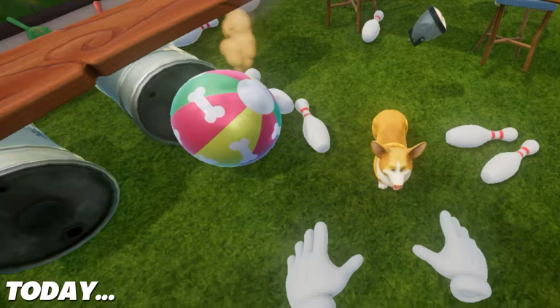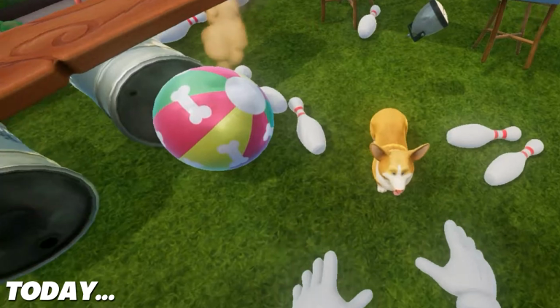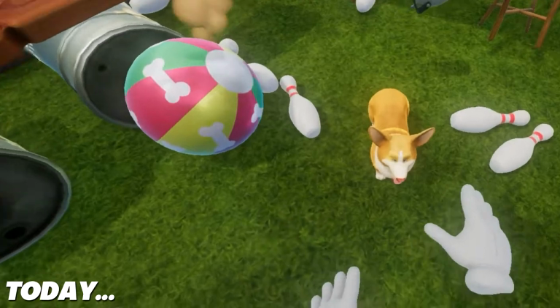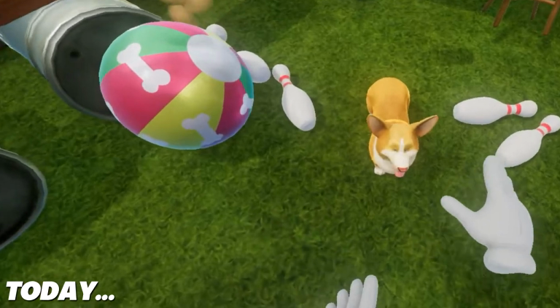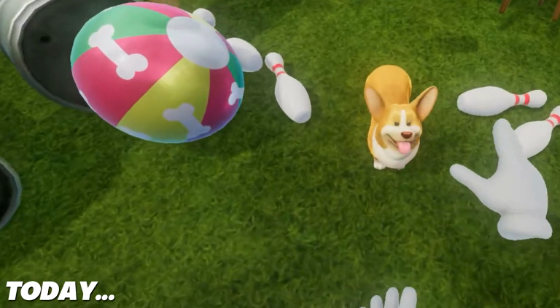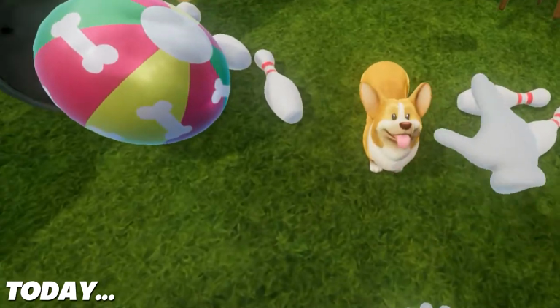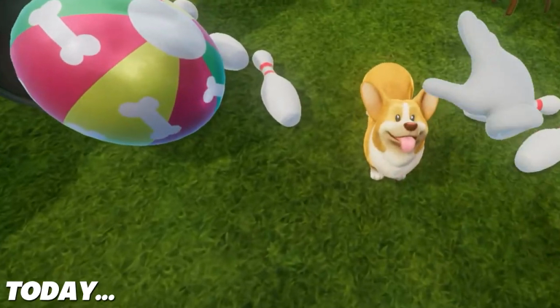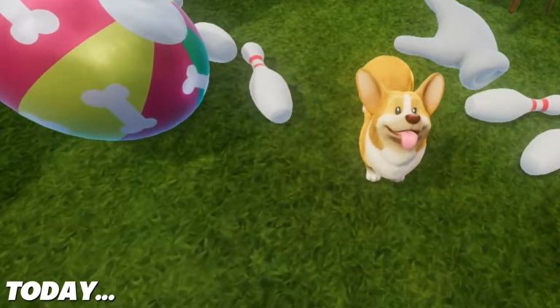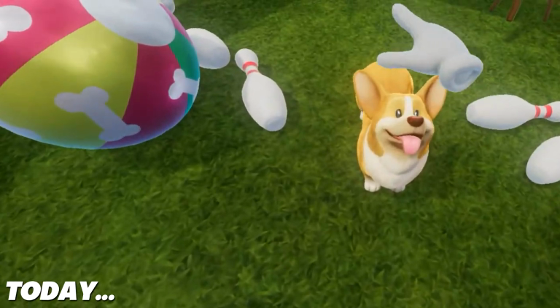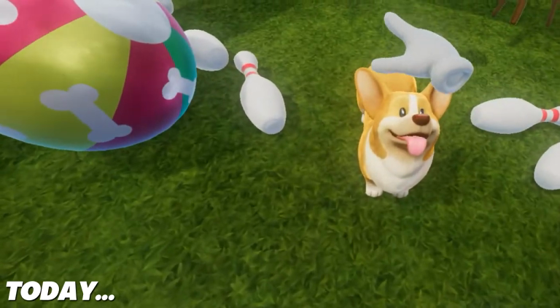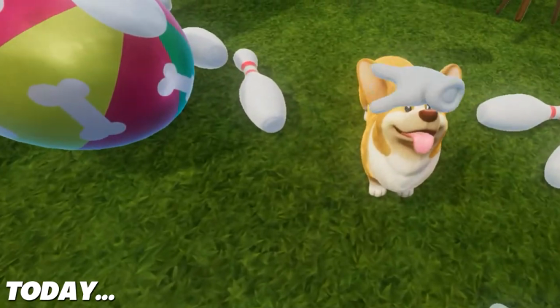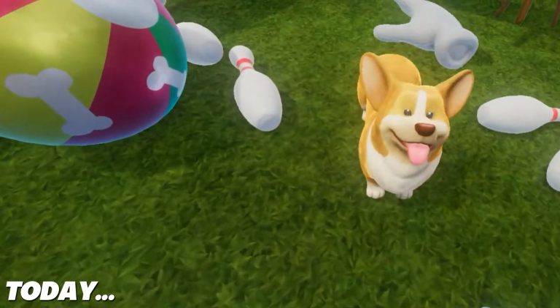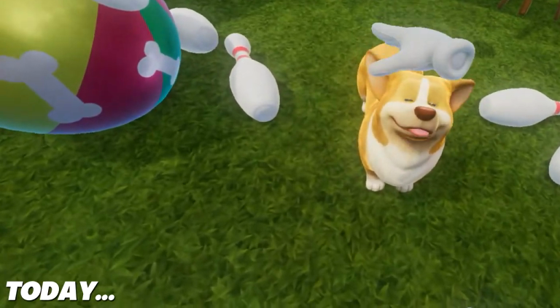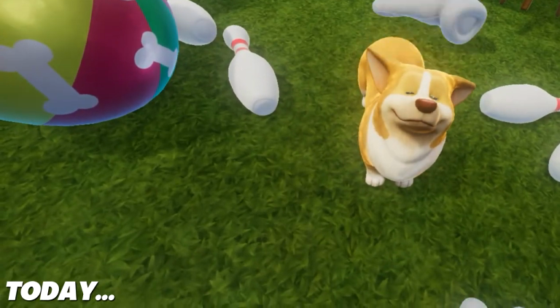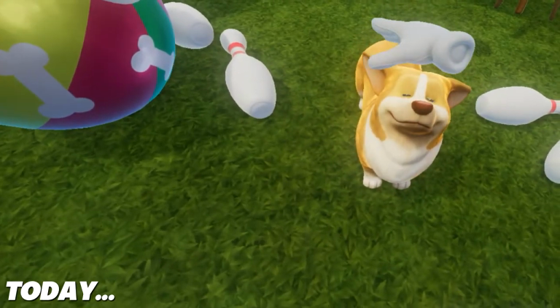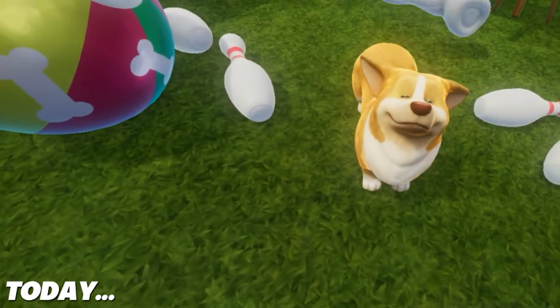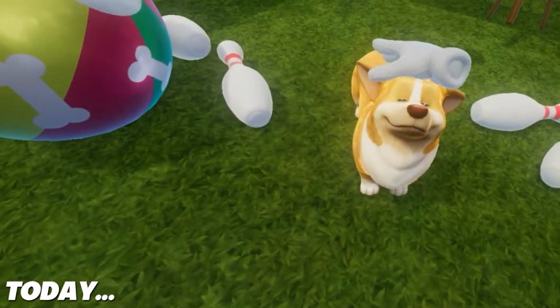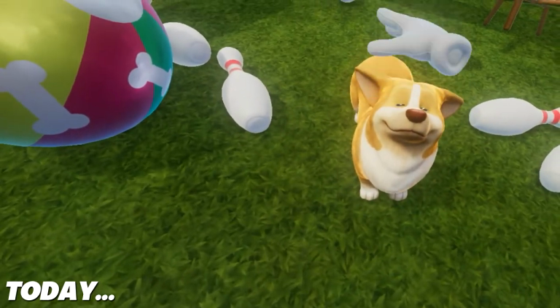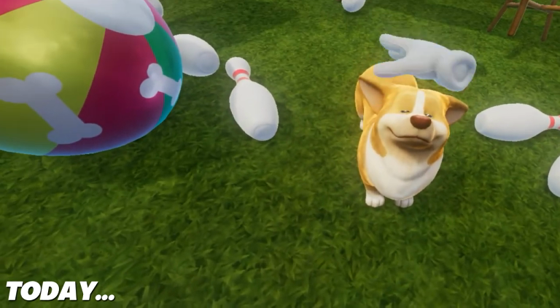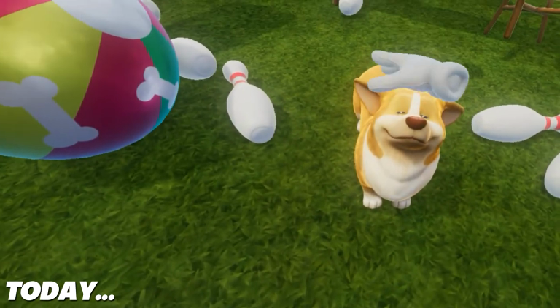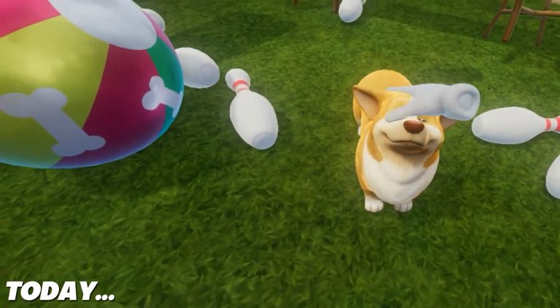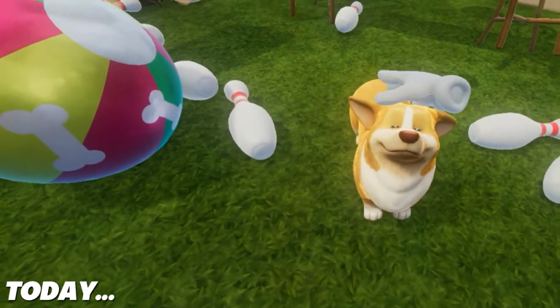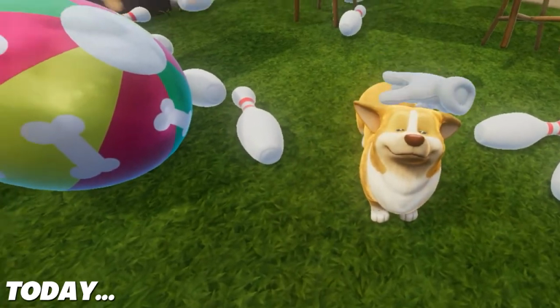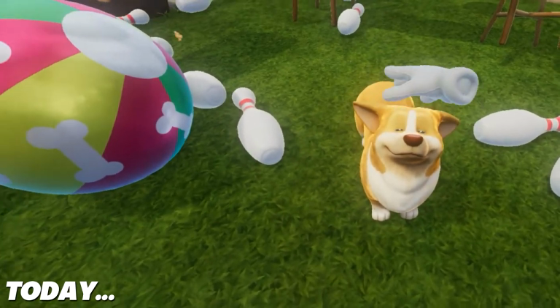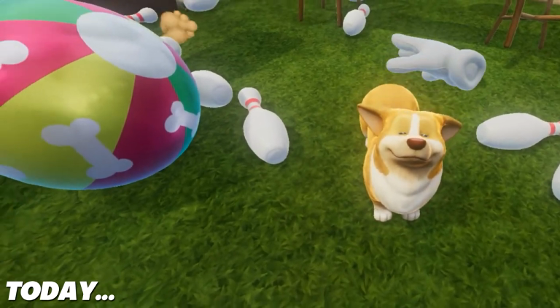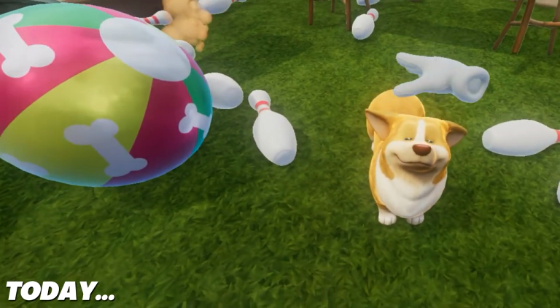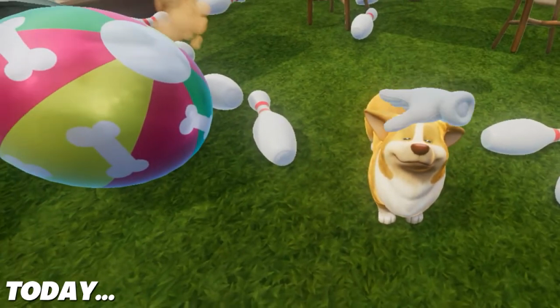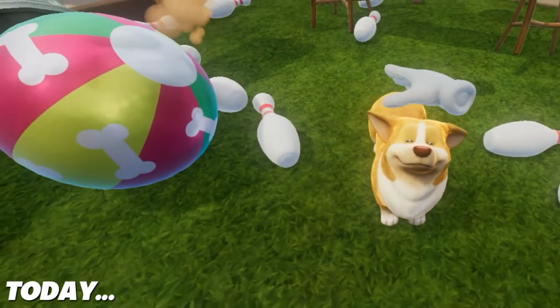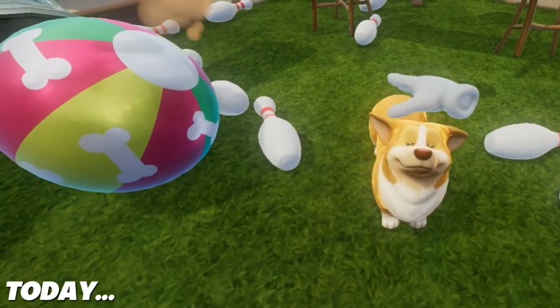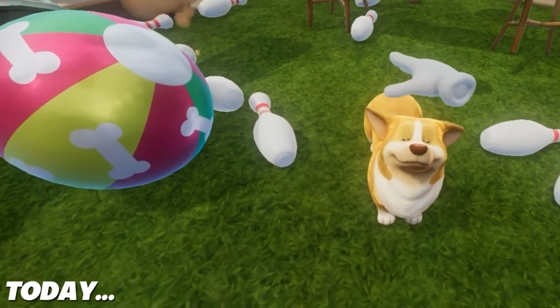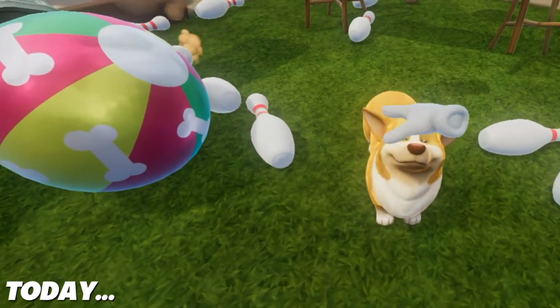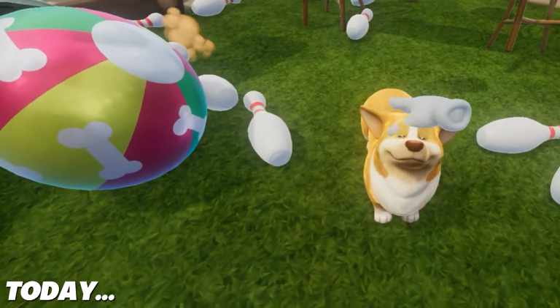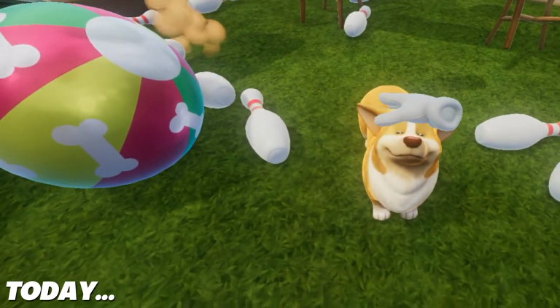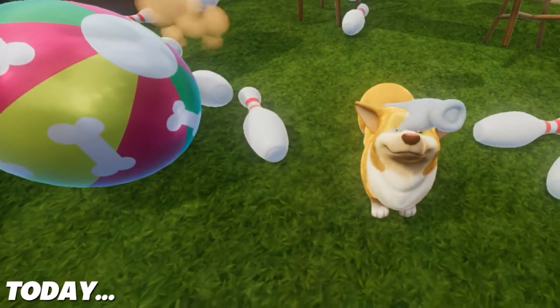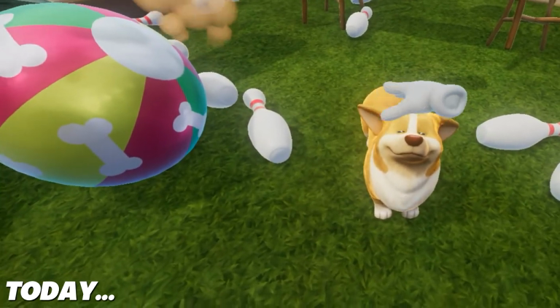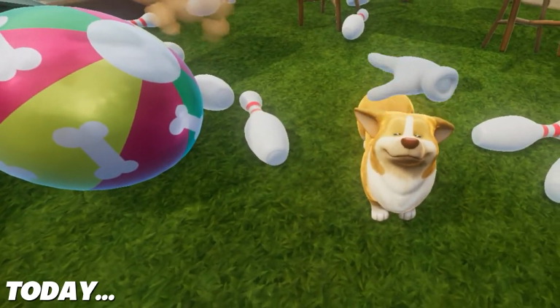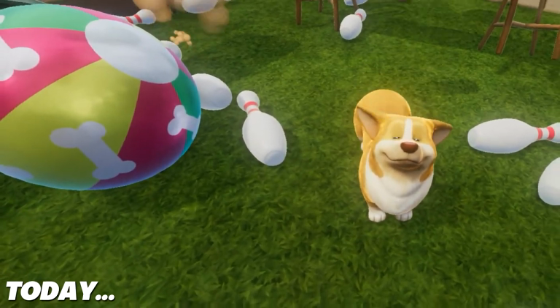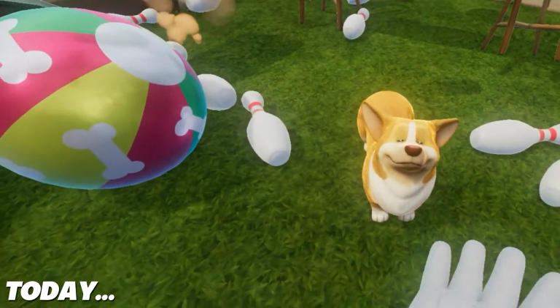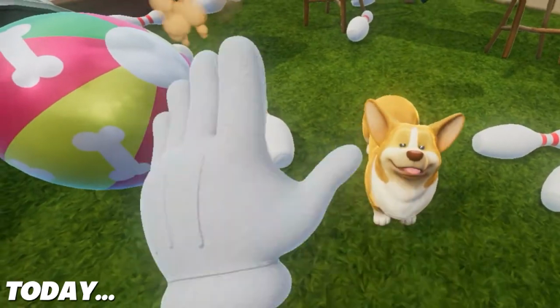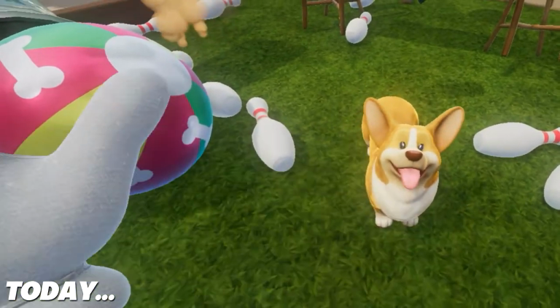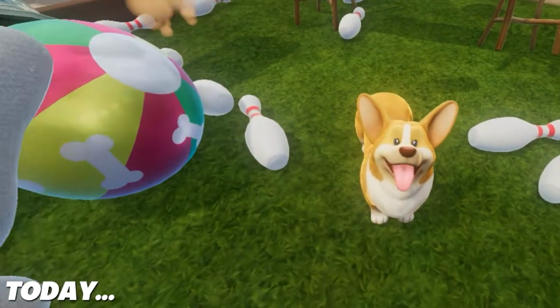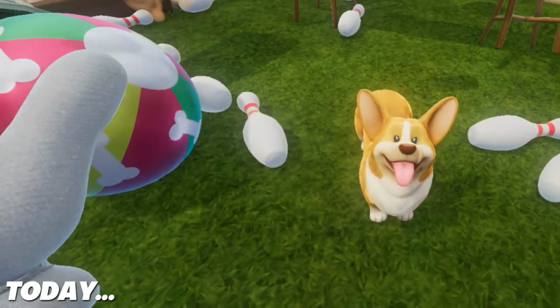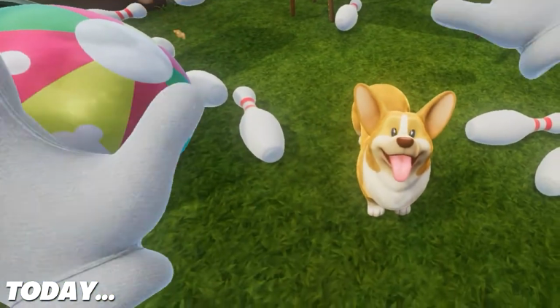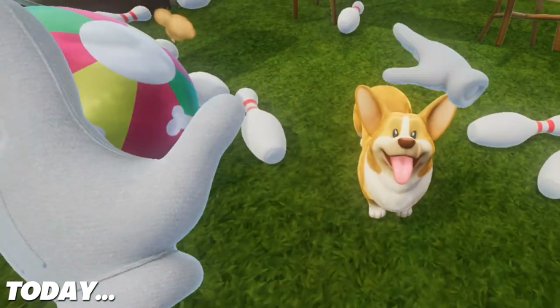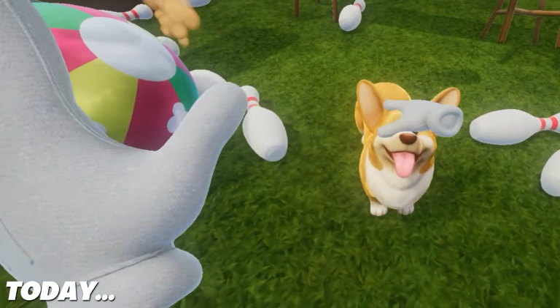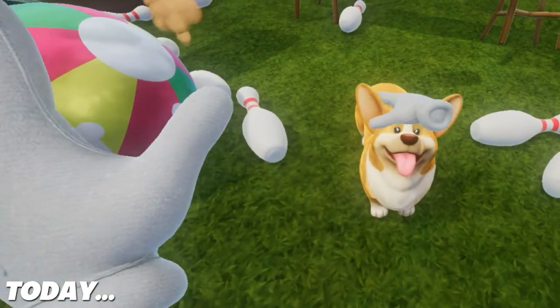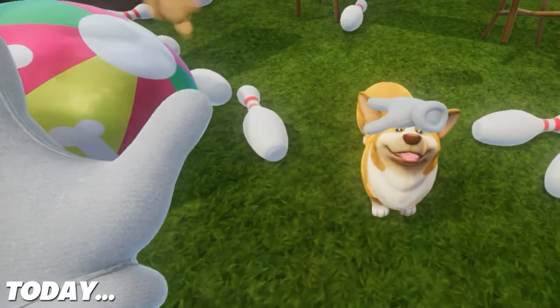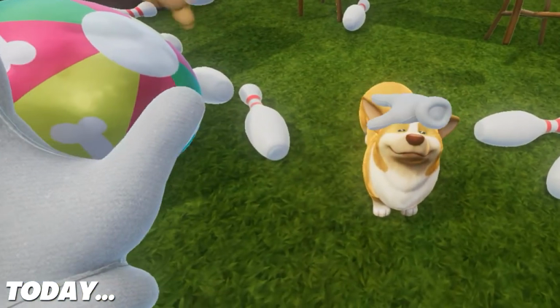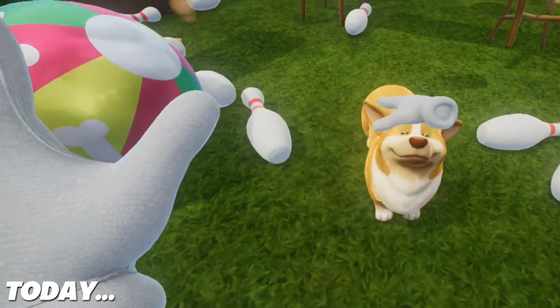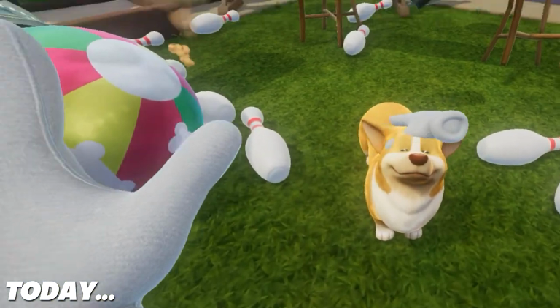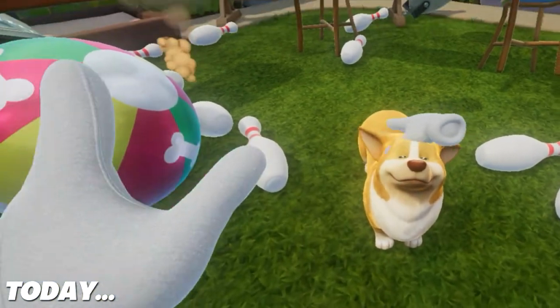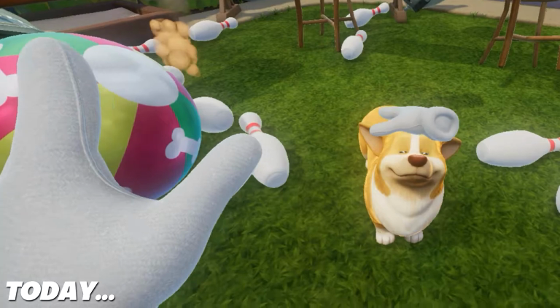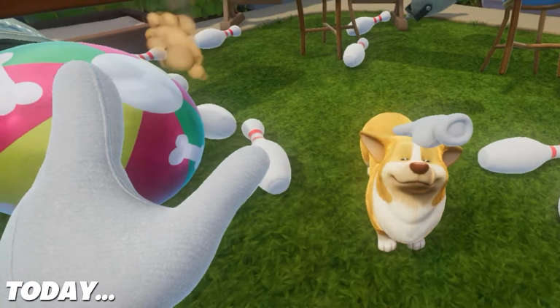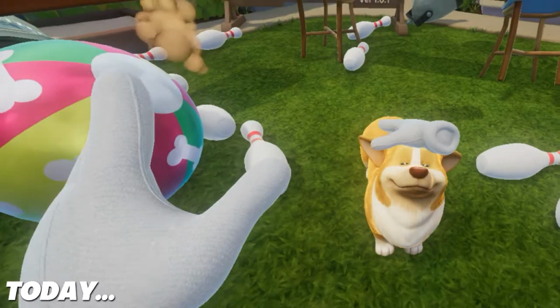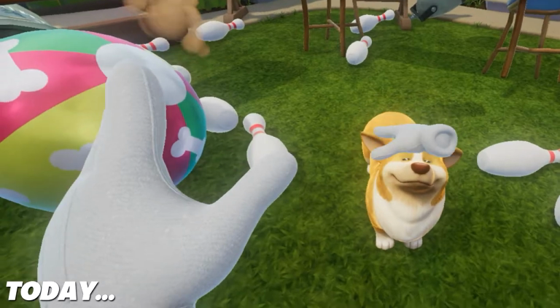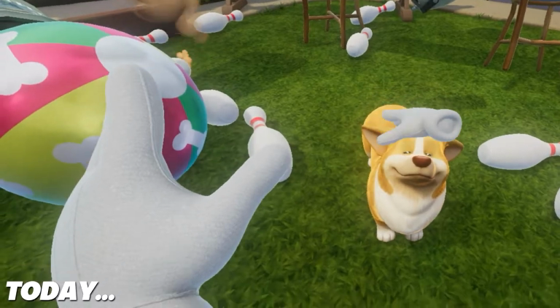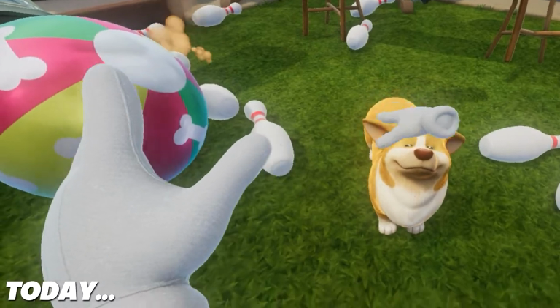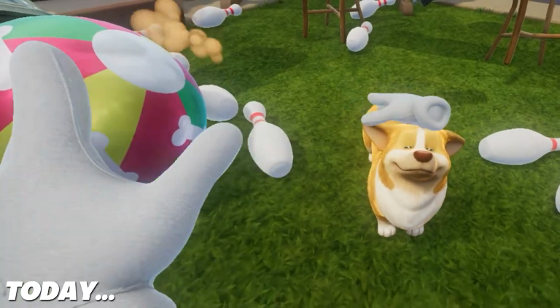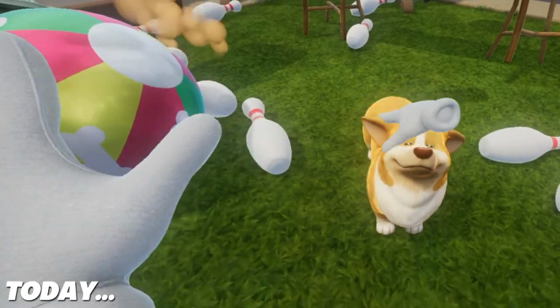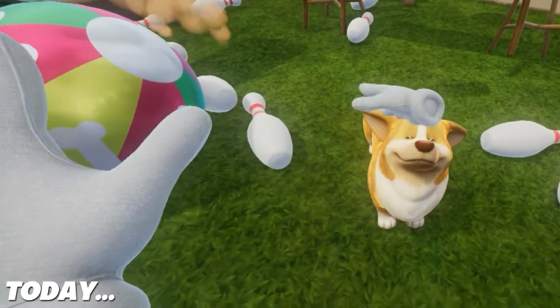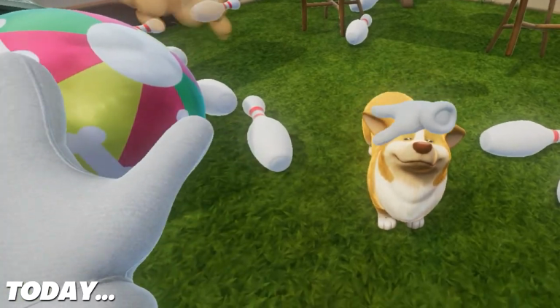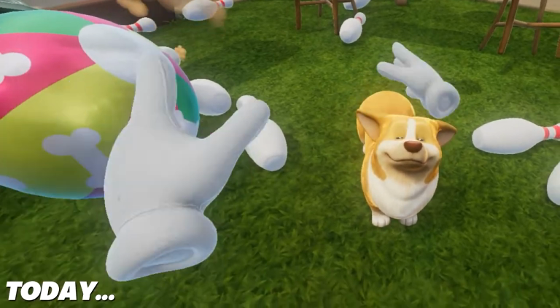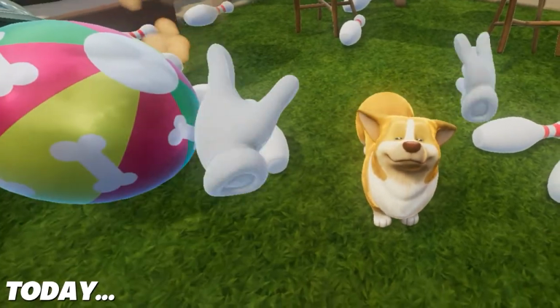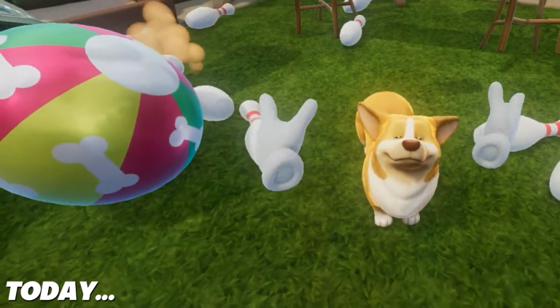Good job, little buddy! Good job! Oh, can I actually pet him? Does he like that? Oh, he reacts to it!